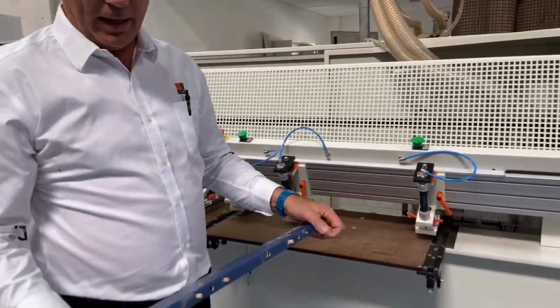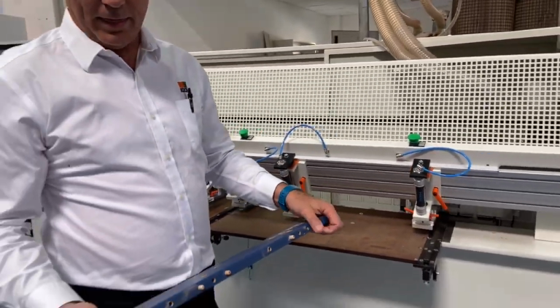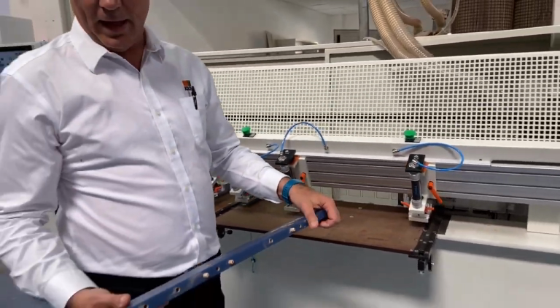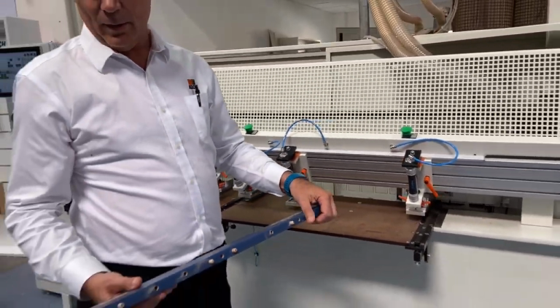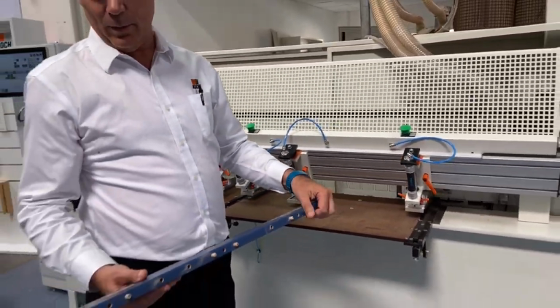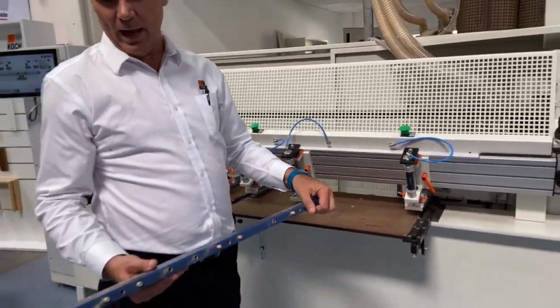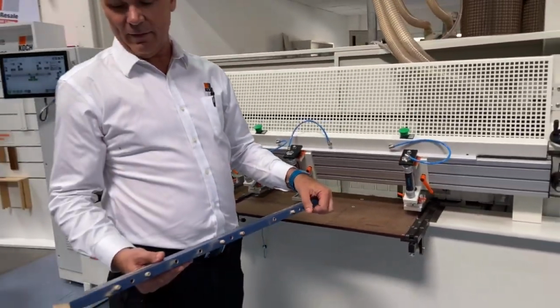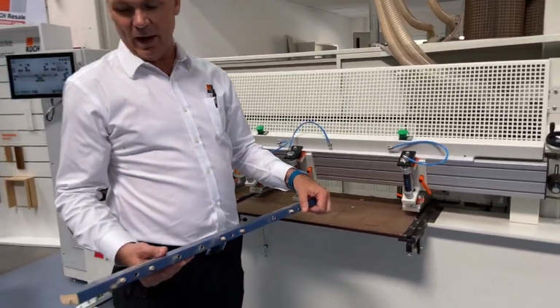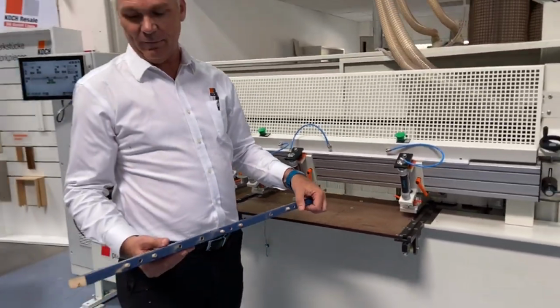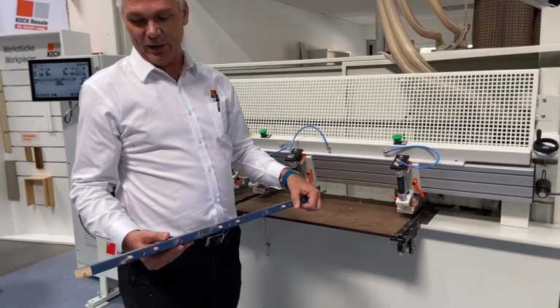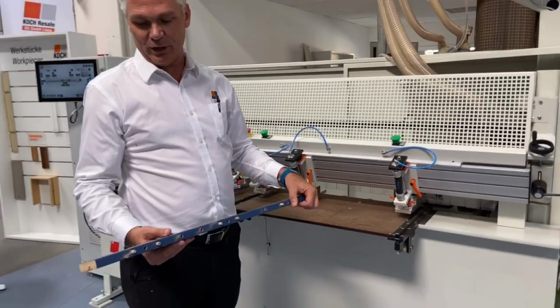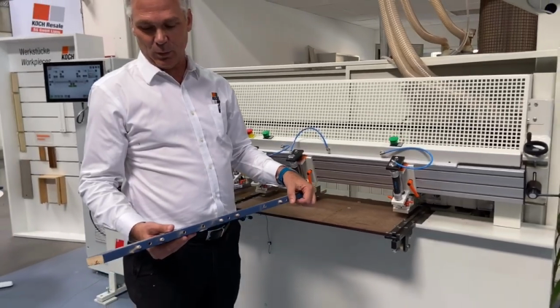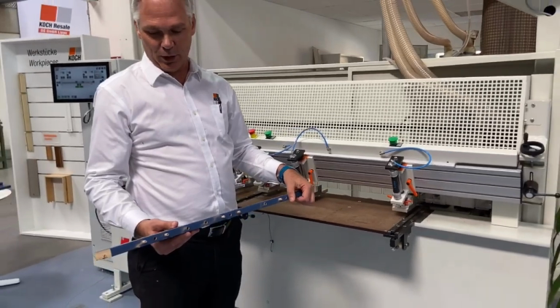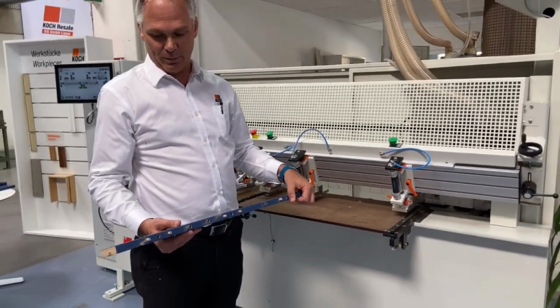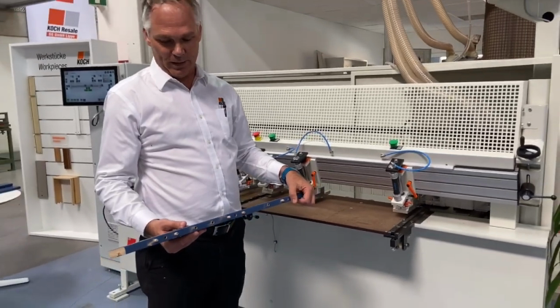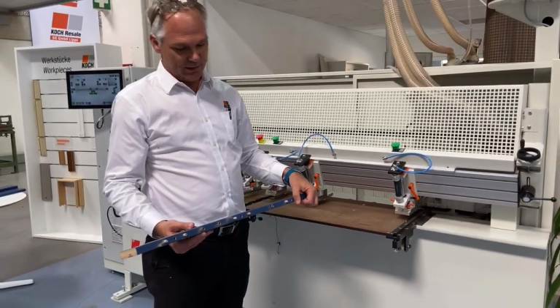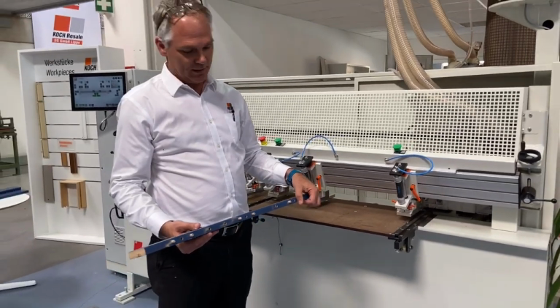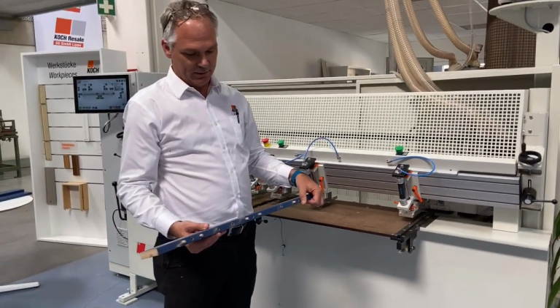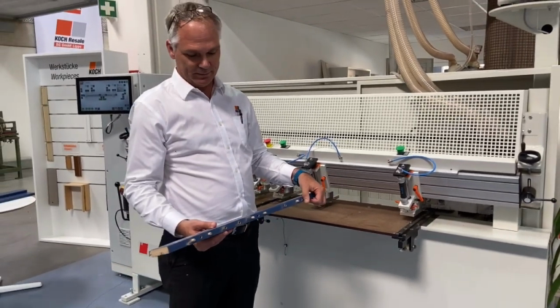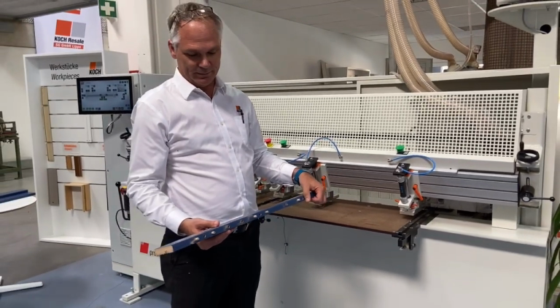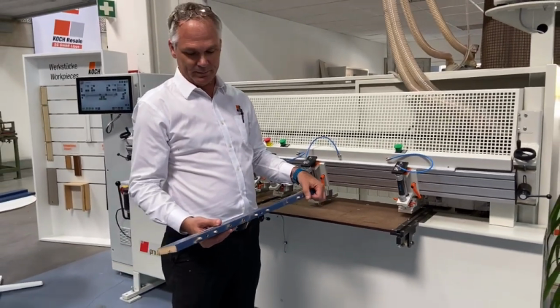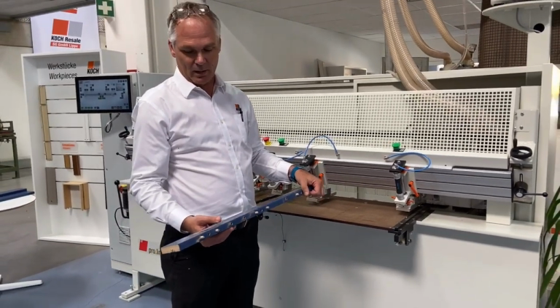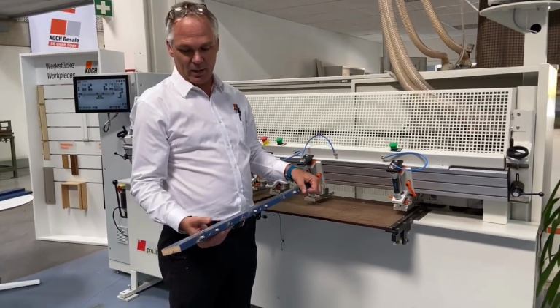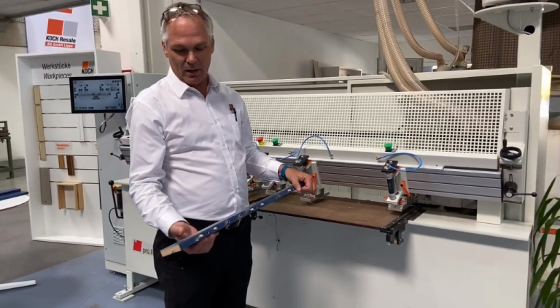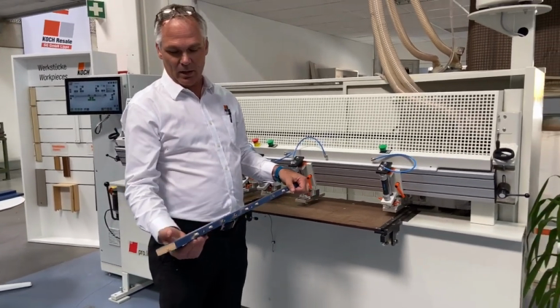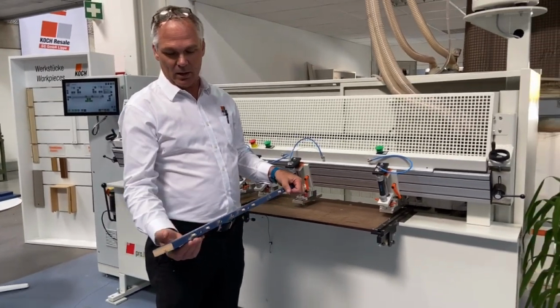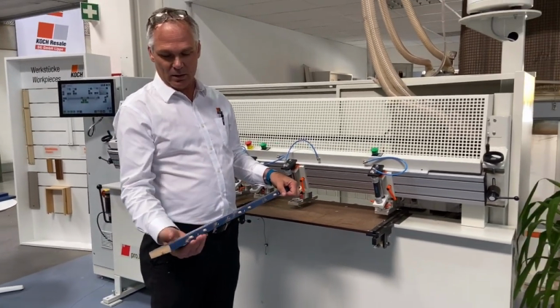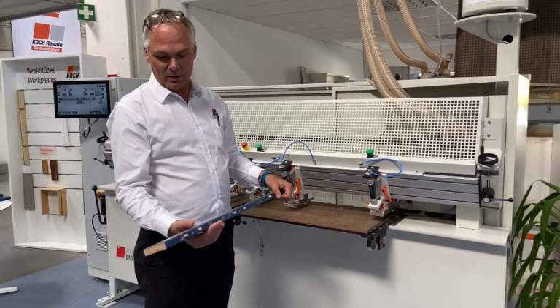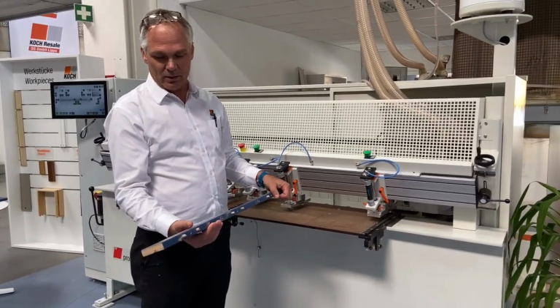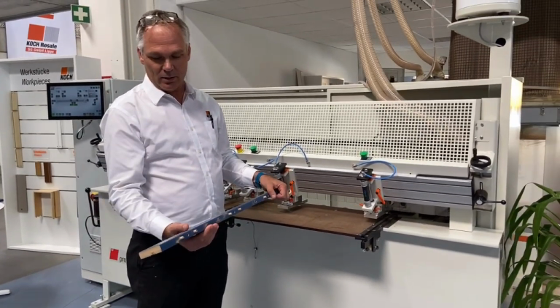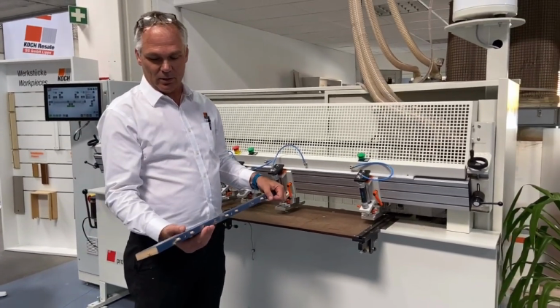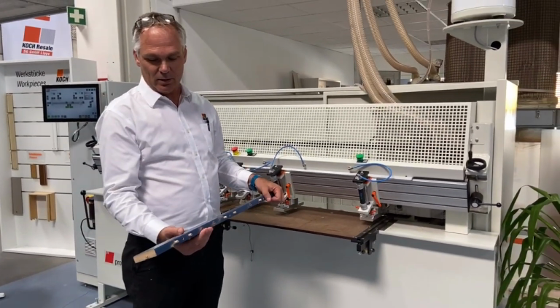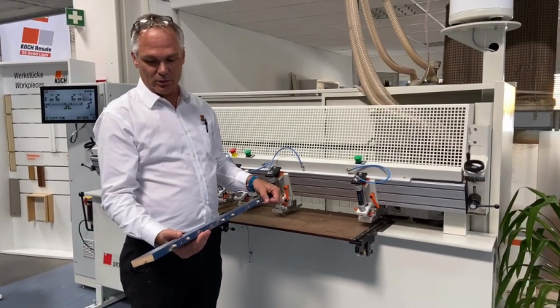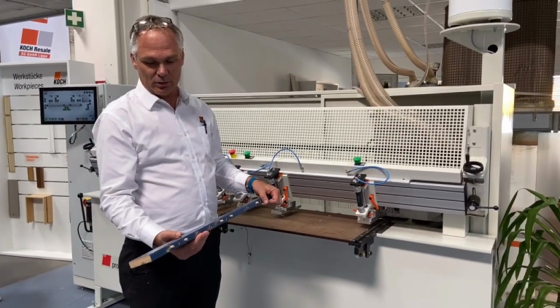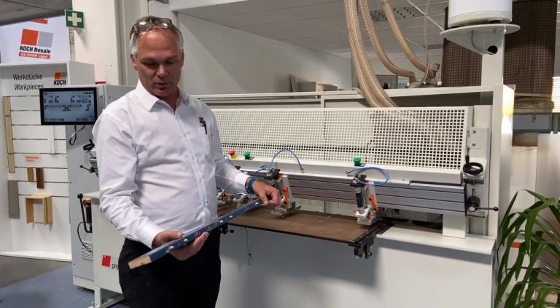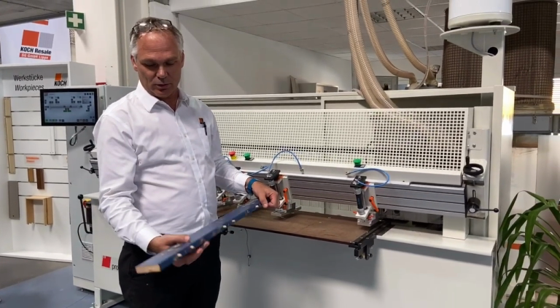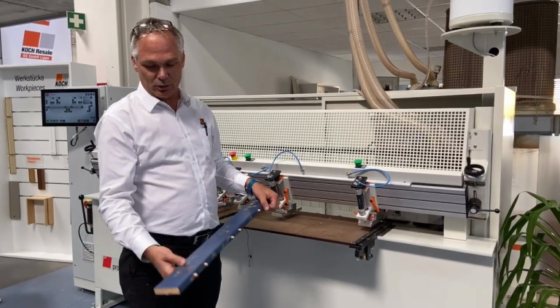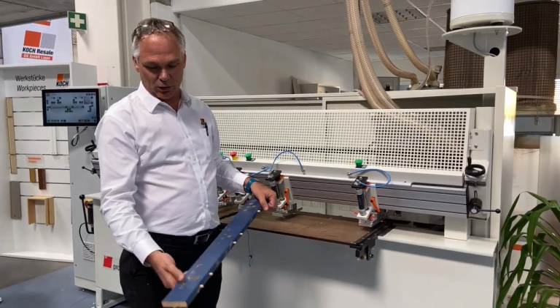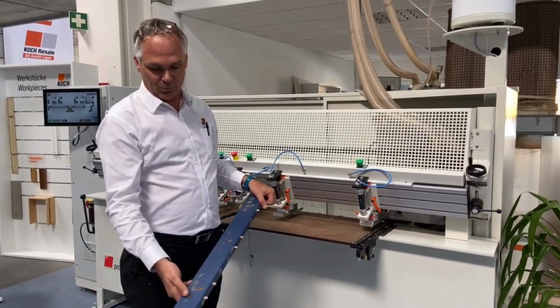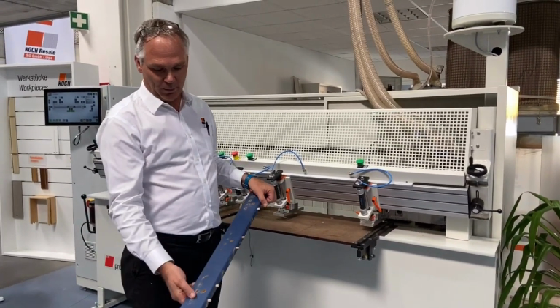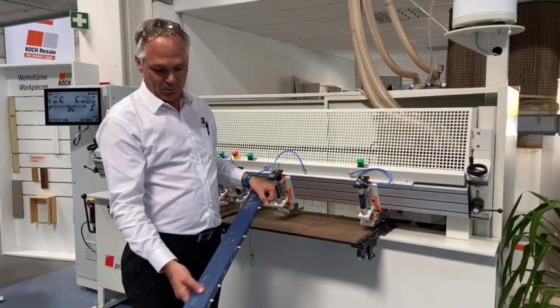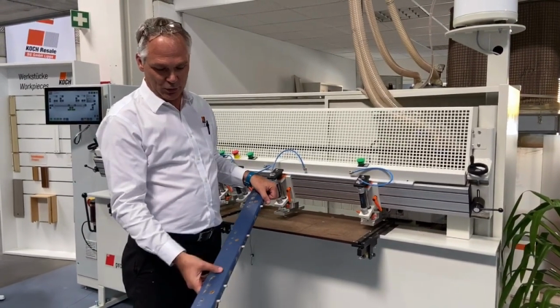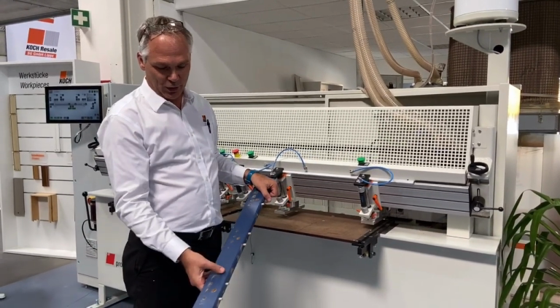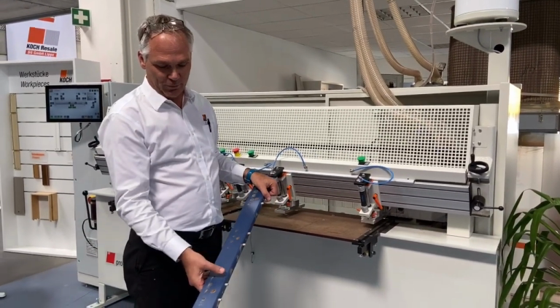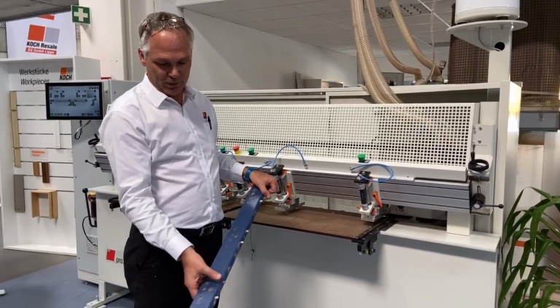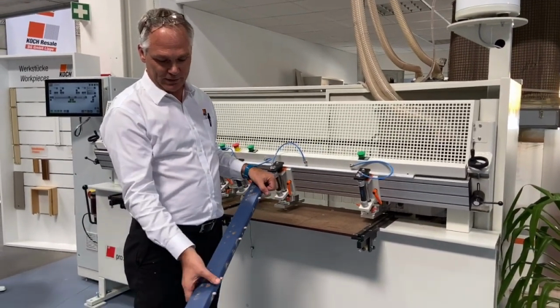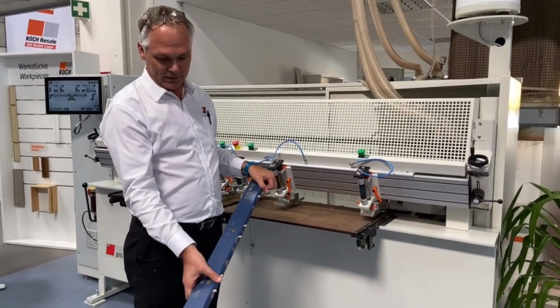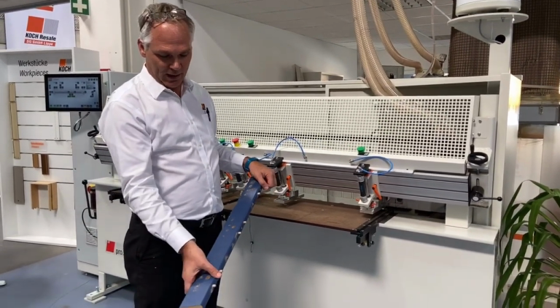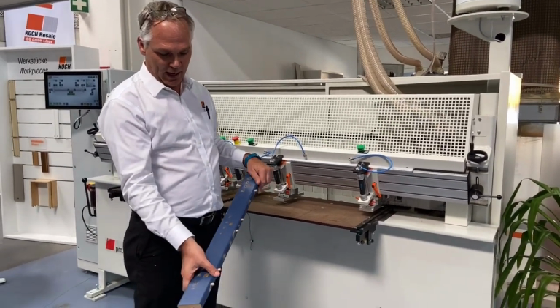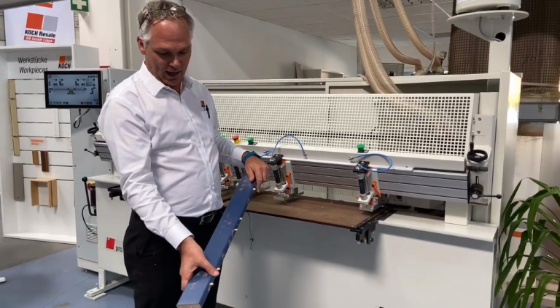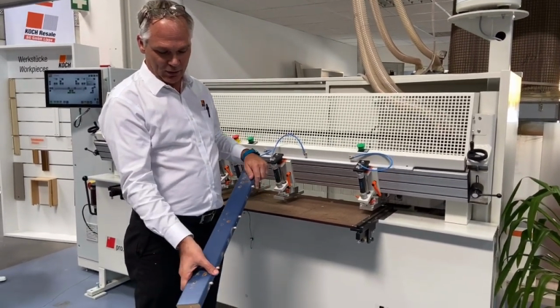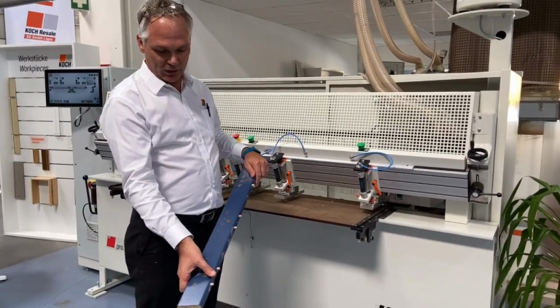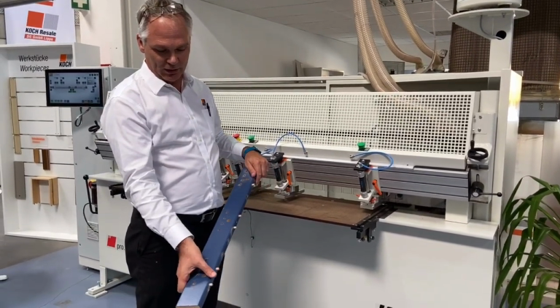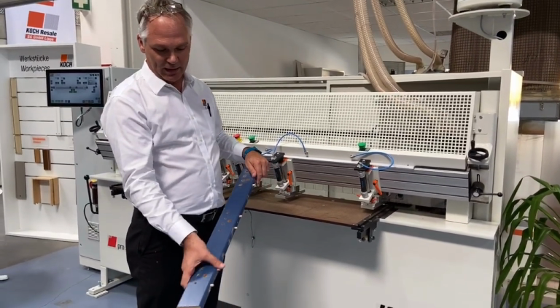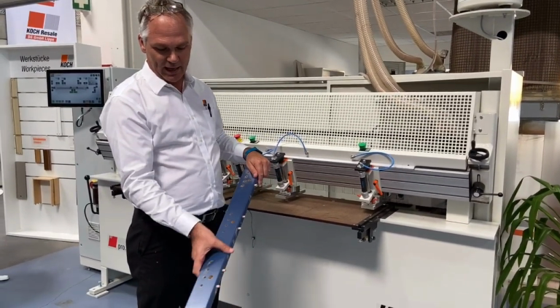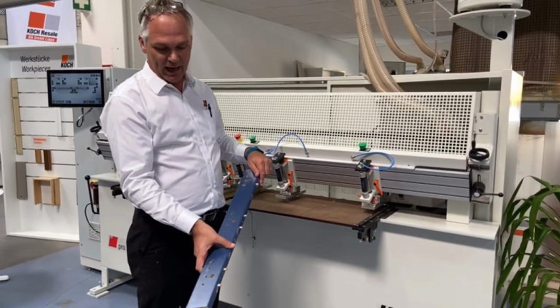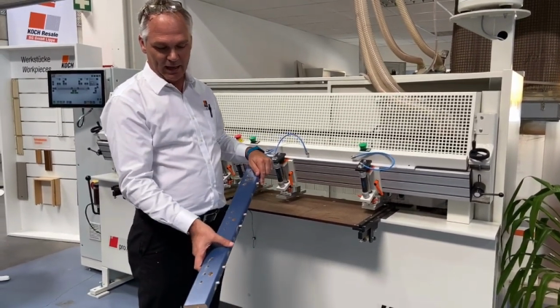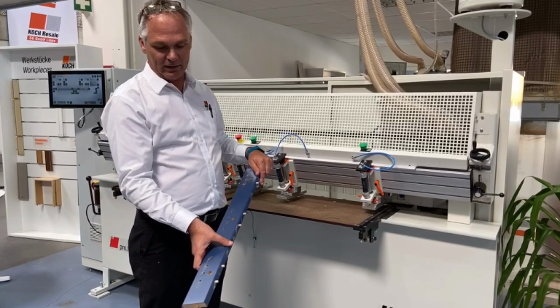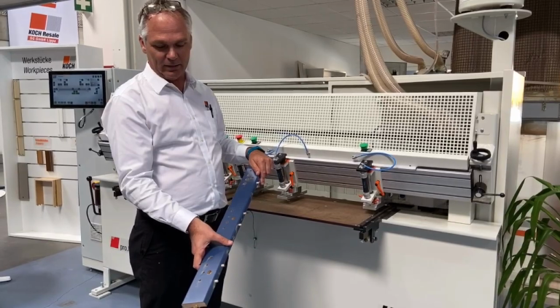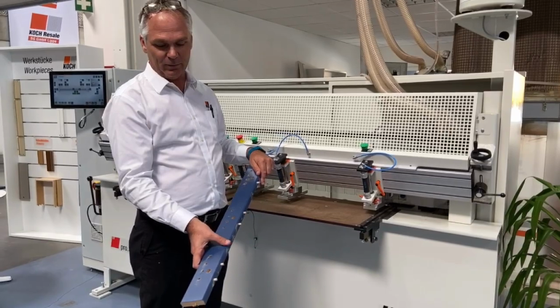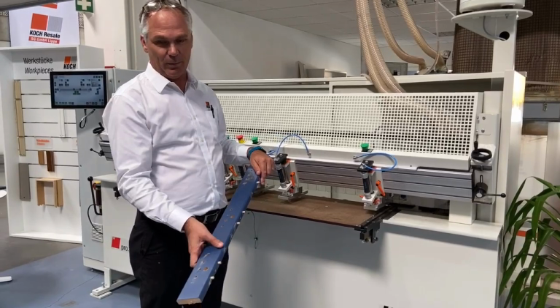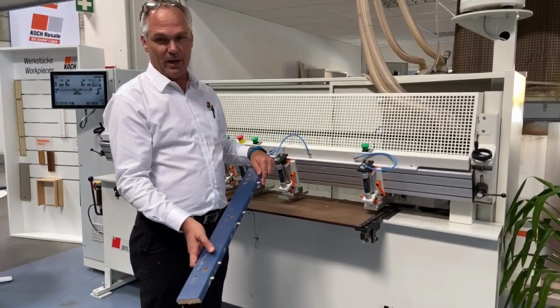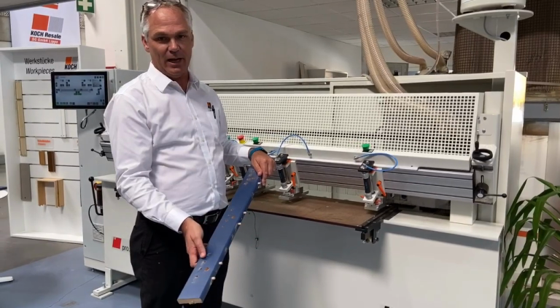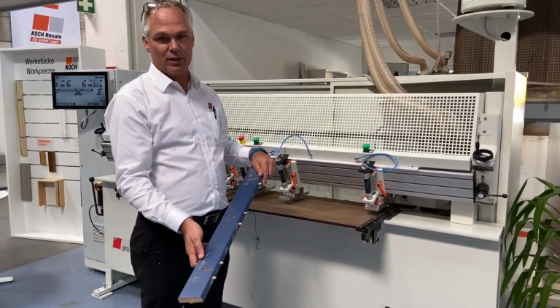There we have our finished workpiece — drilled from the surface and drilled and doweled from the edge.